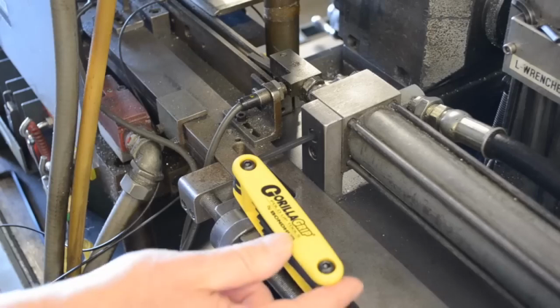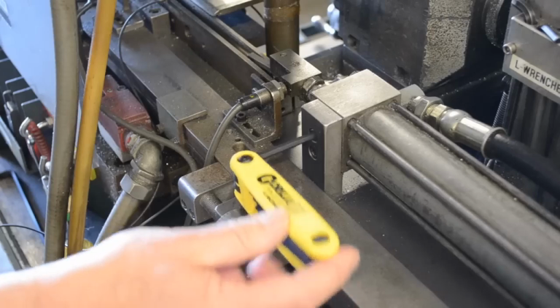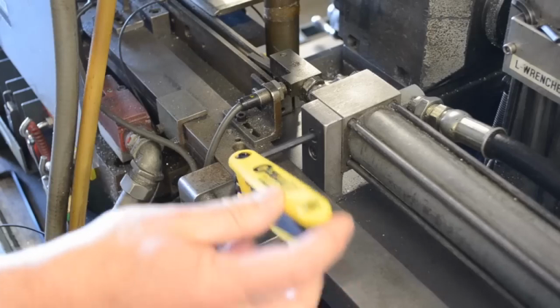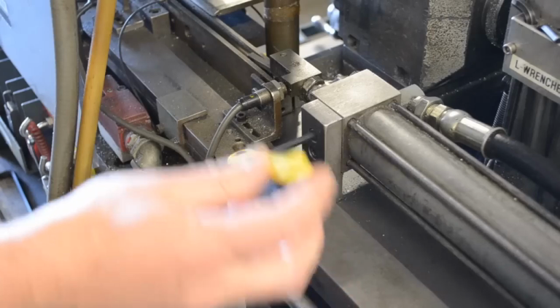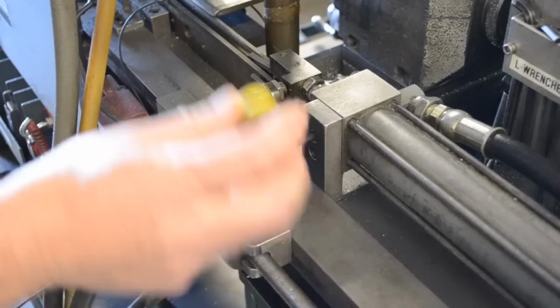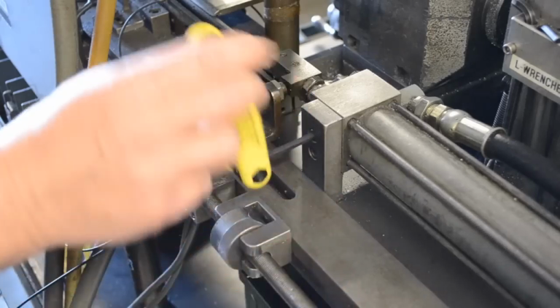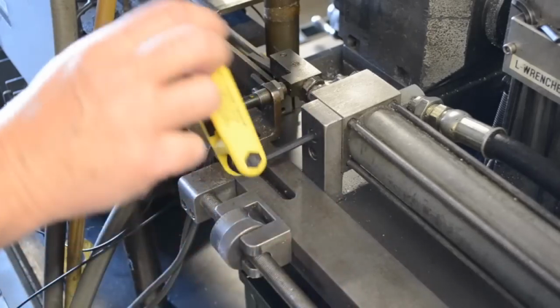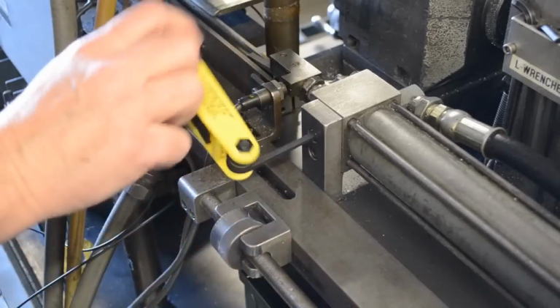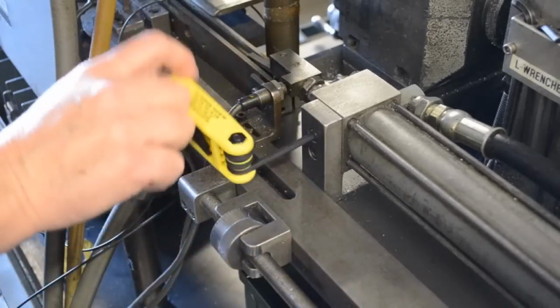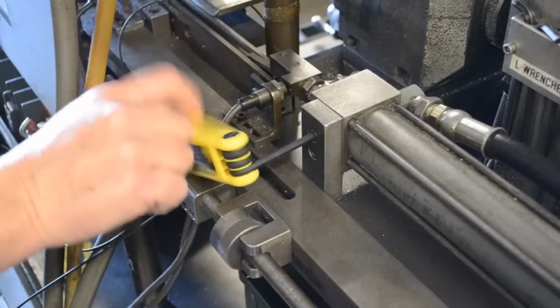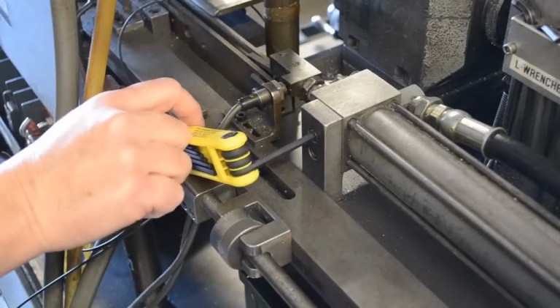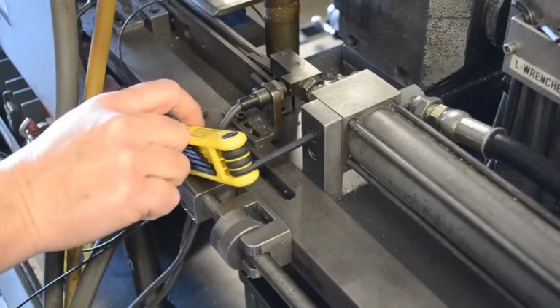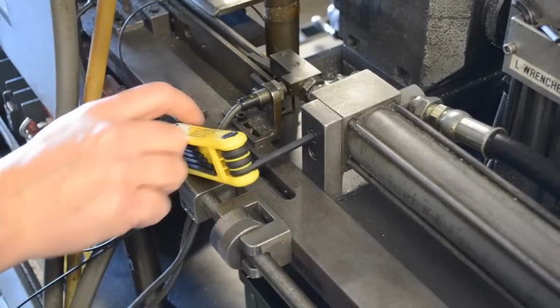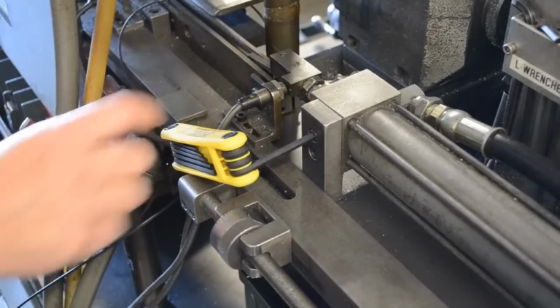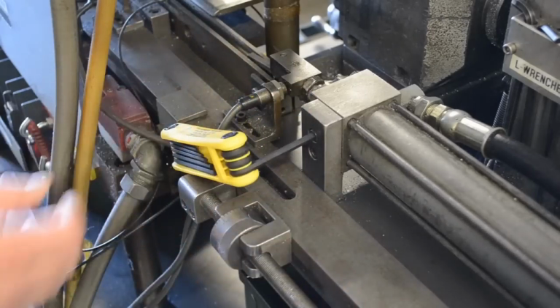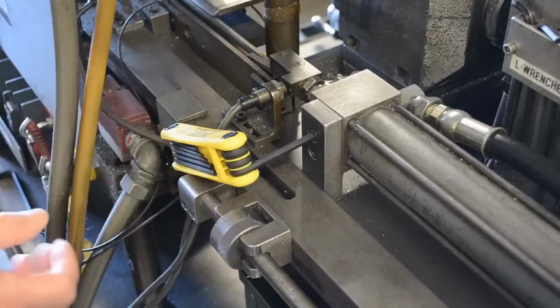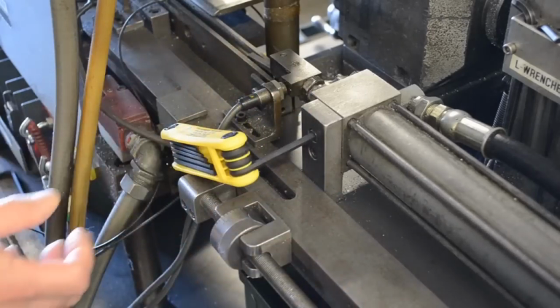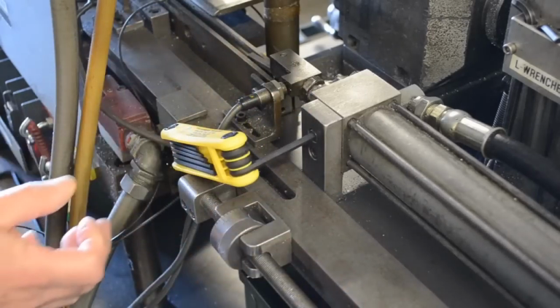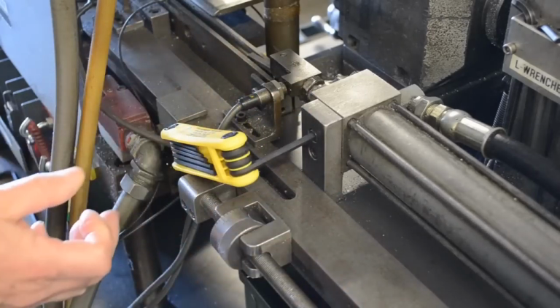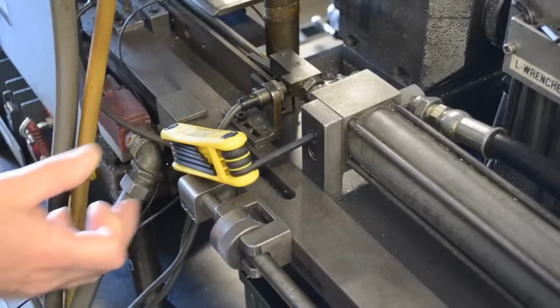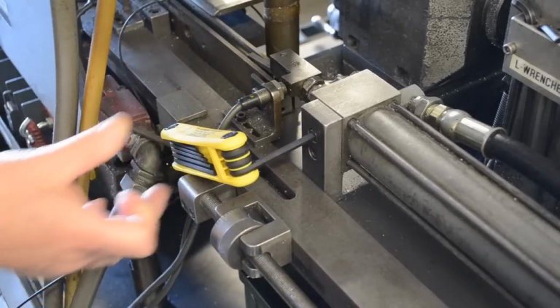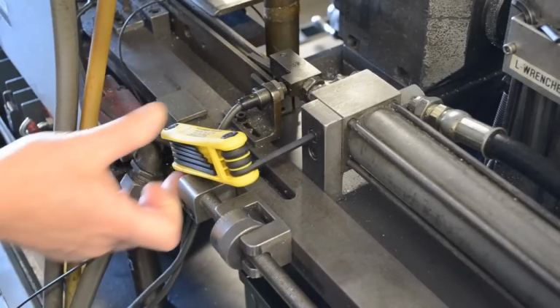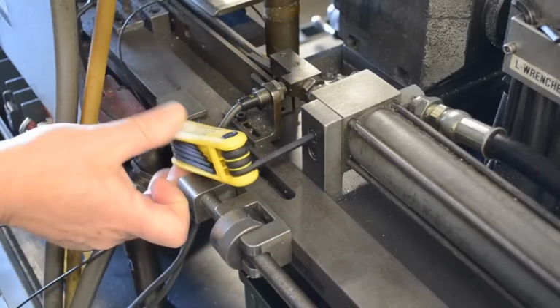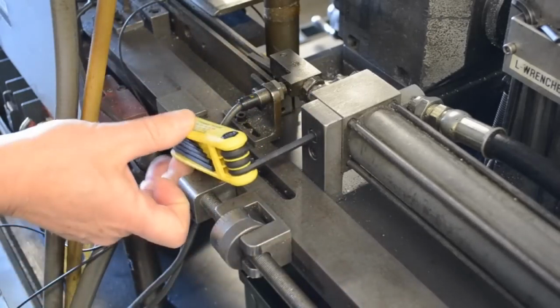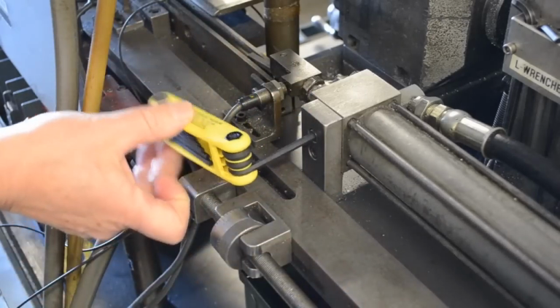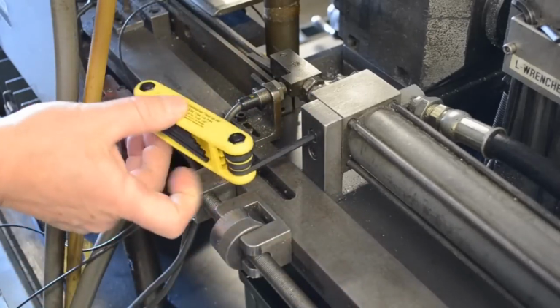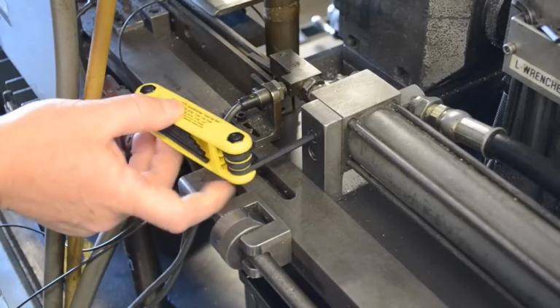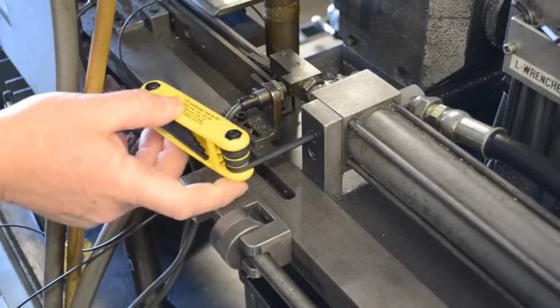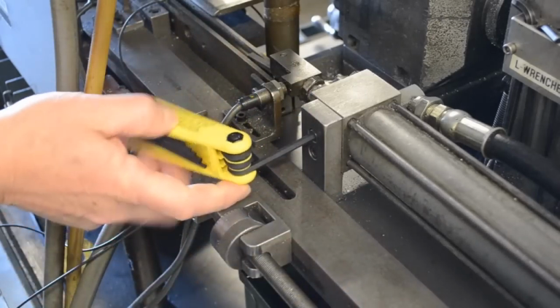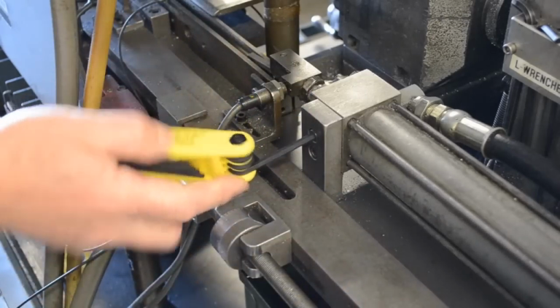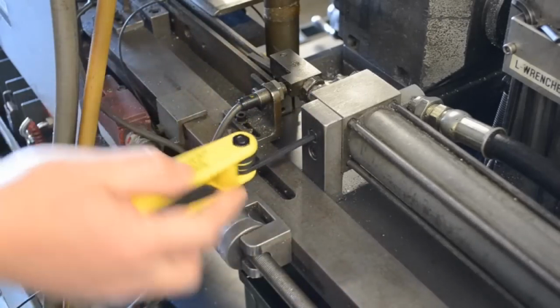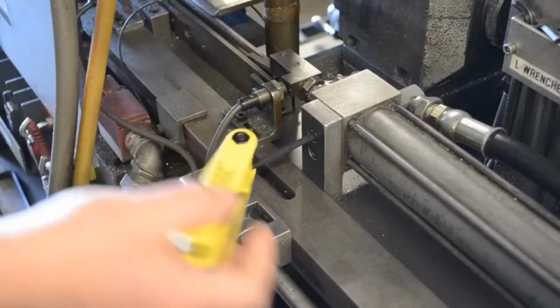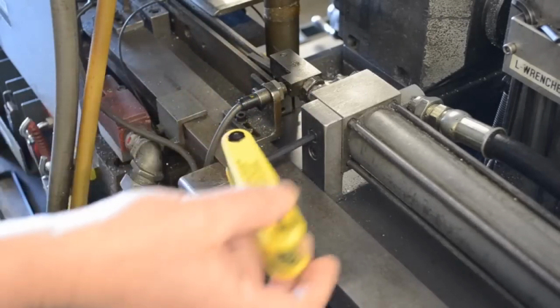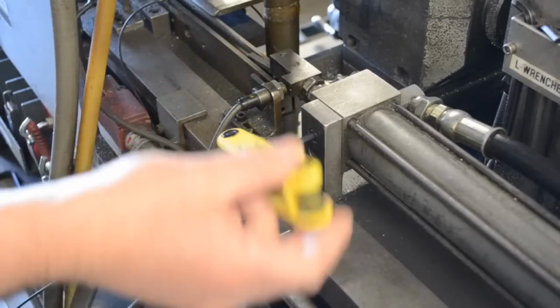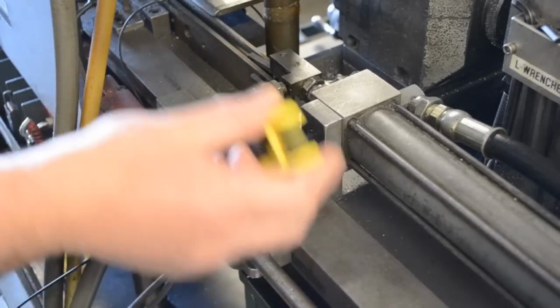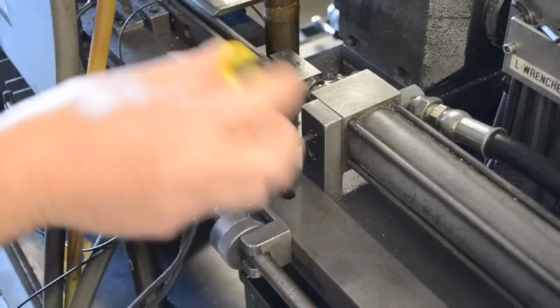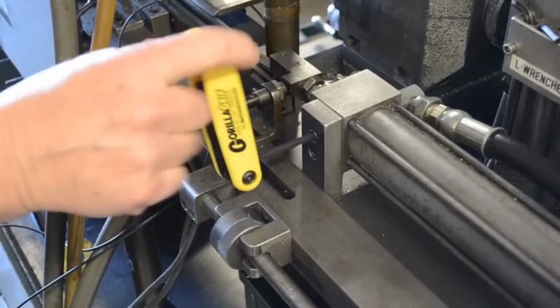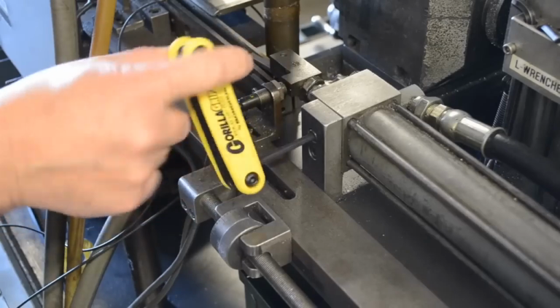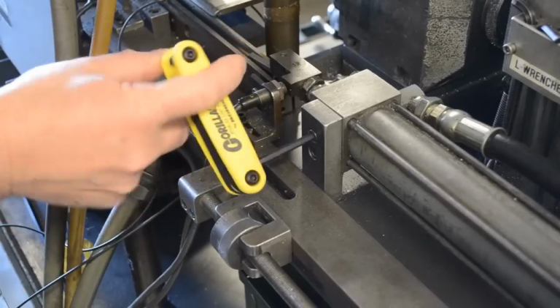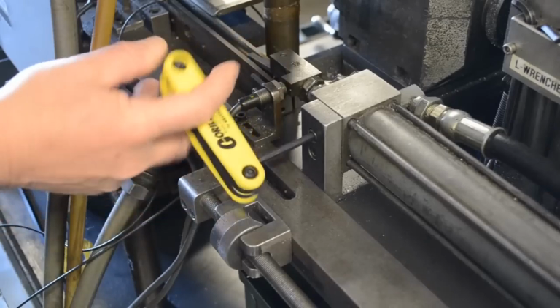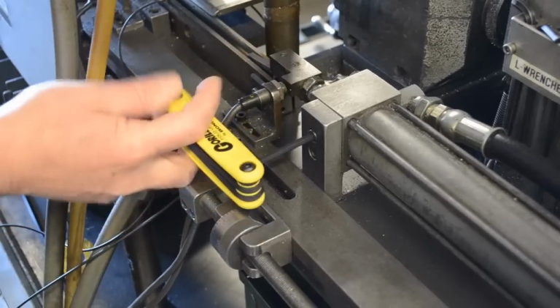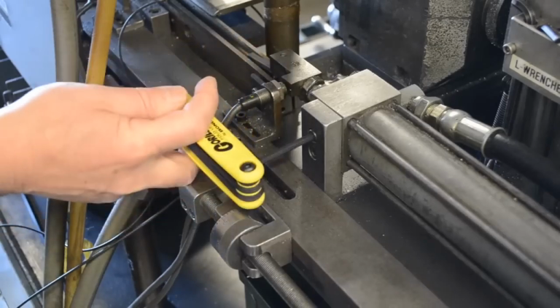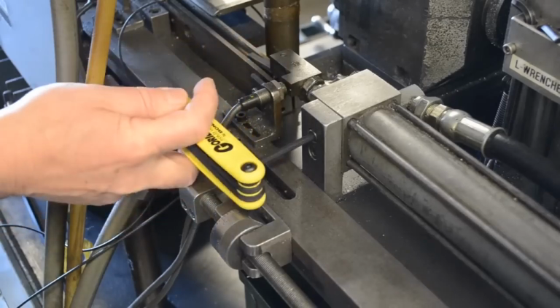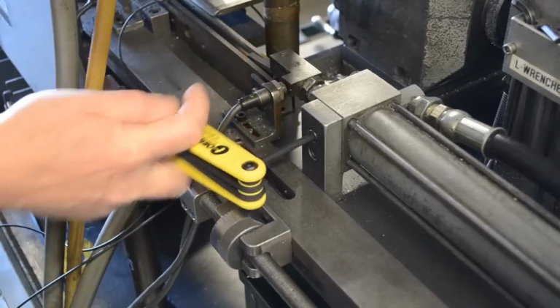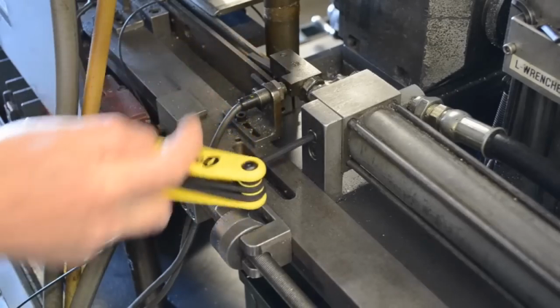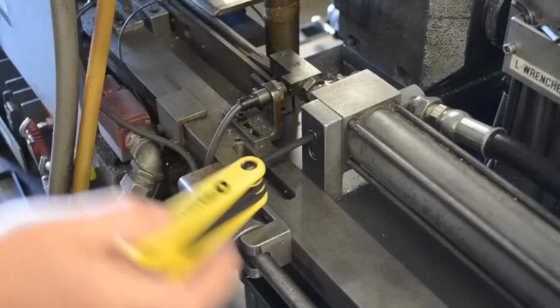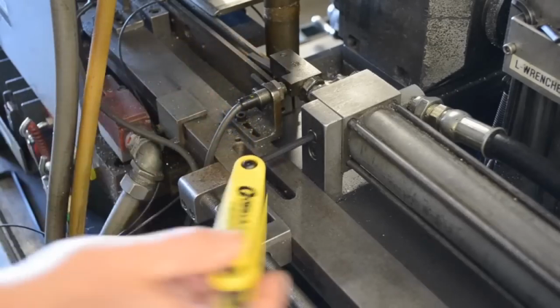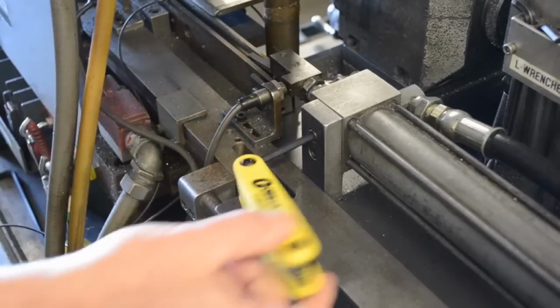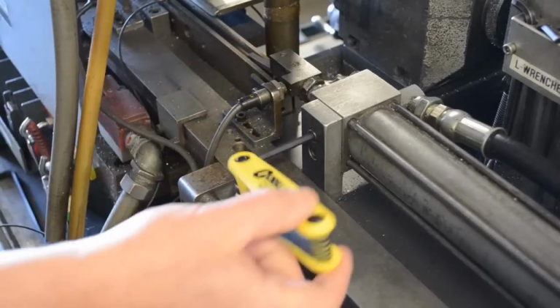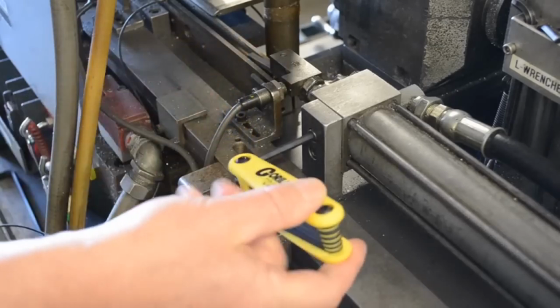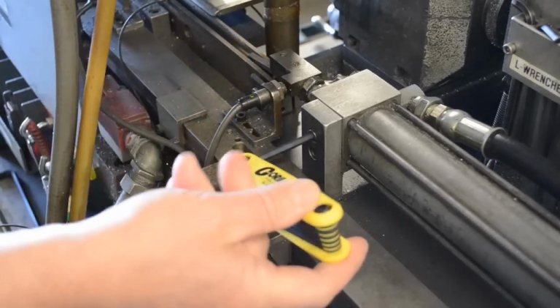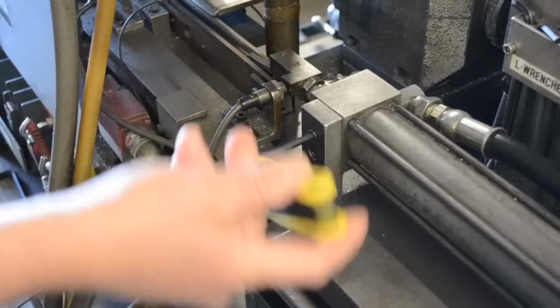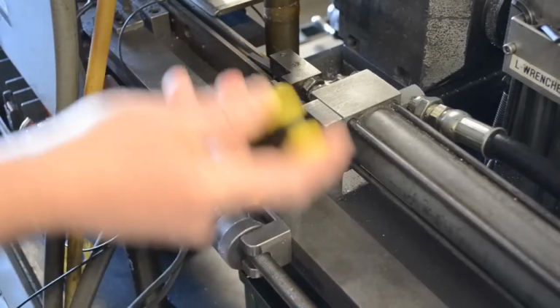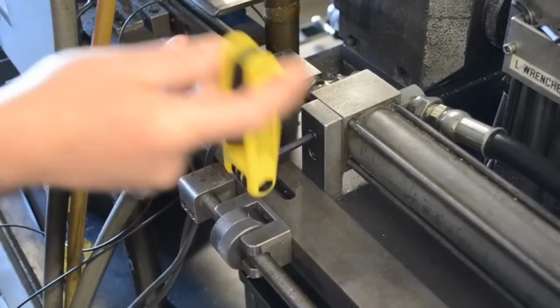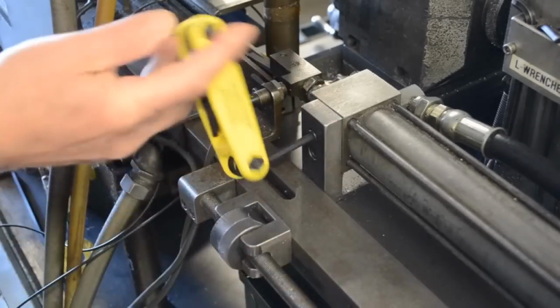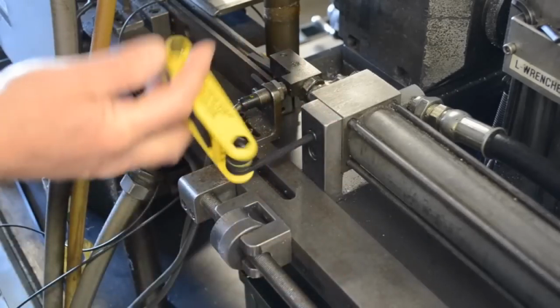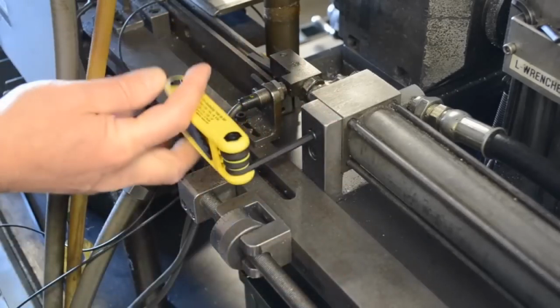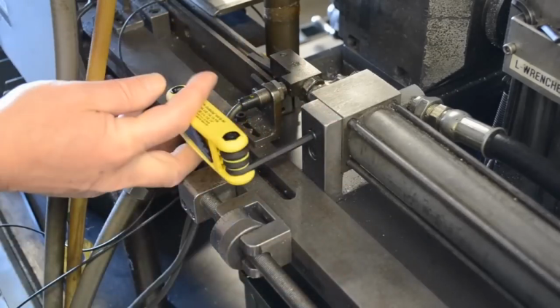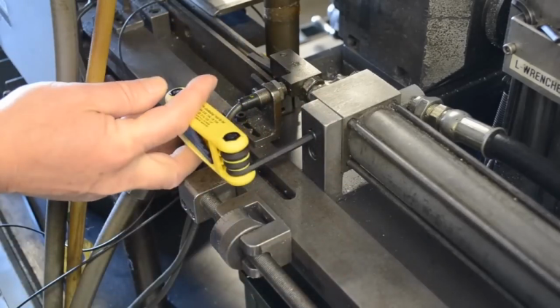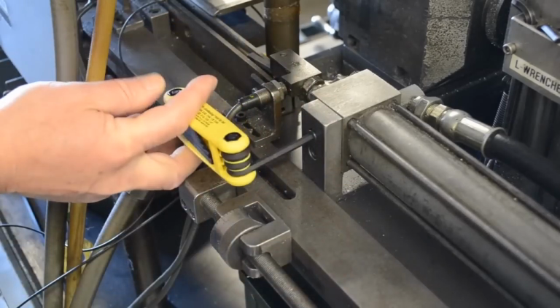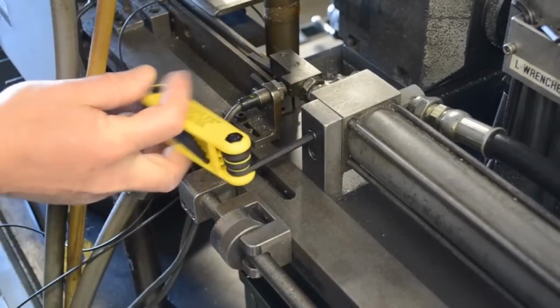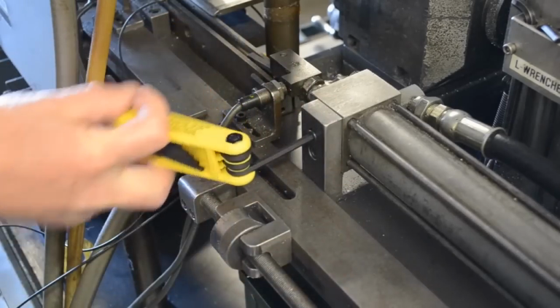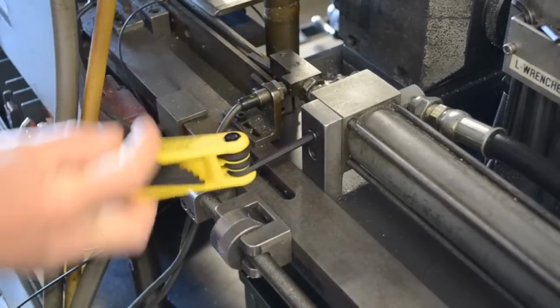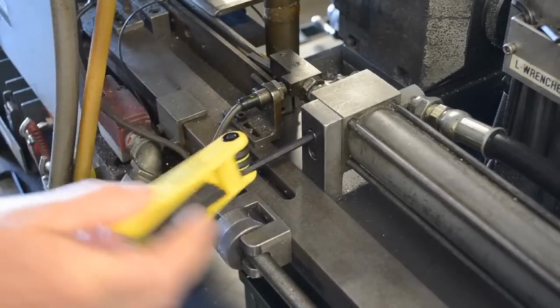Obstructions are no problem with Gorilla Grip. Simply flip the handle over for continuous rotation without the need to remove the tool tip from the screw head.